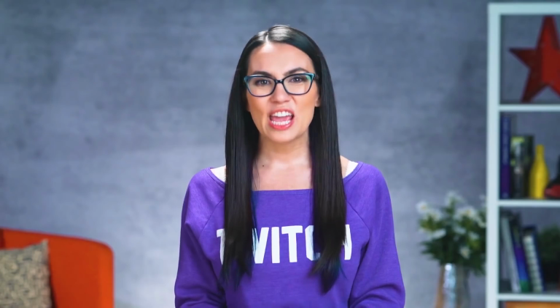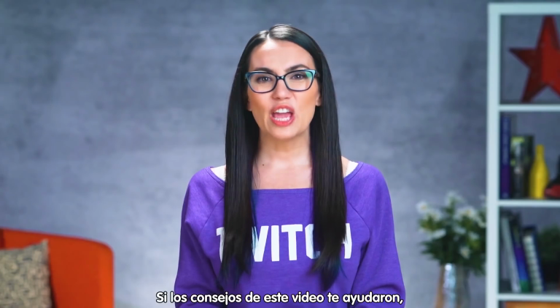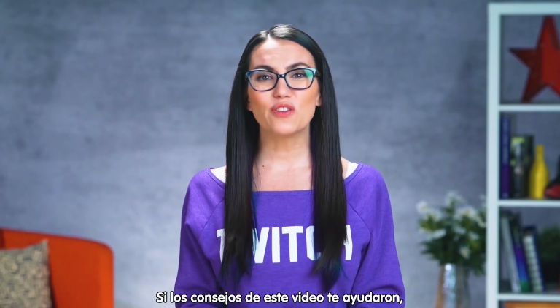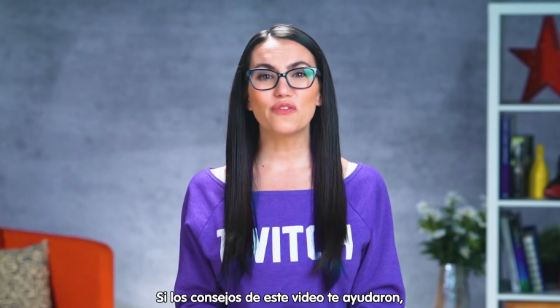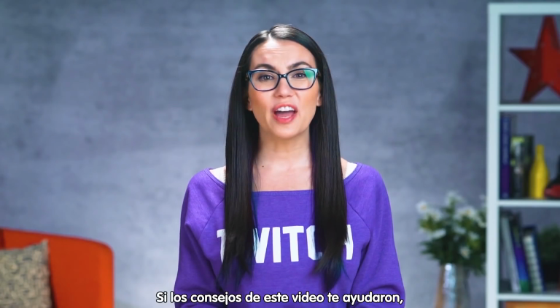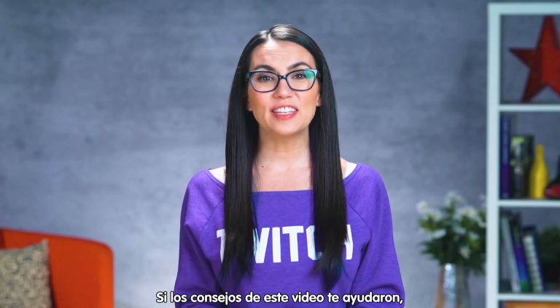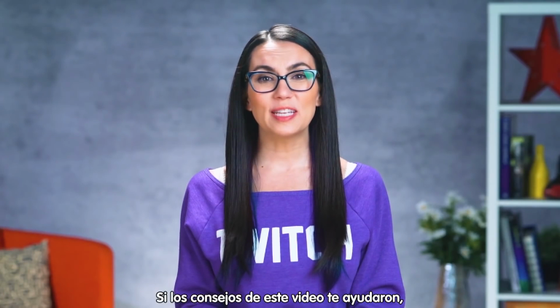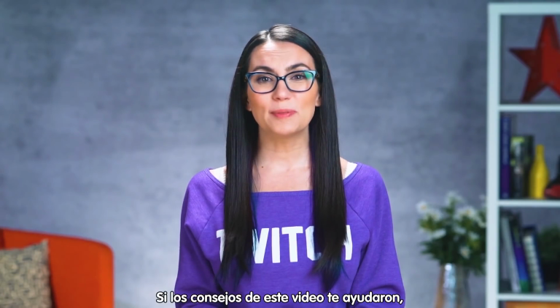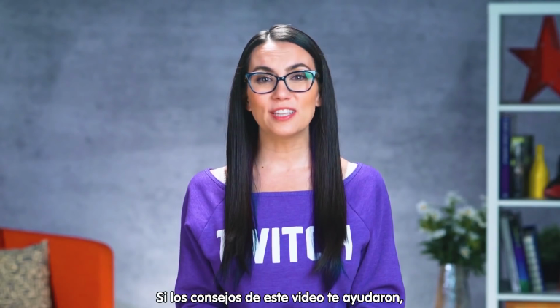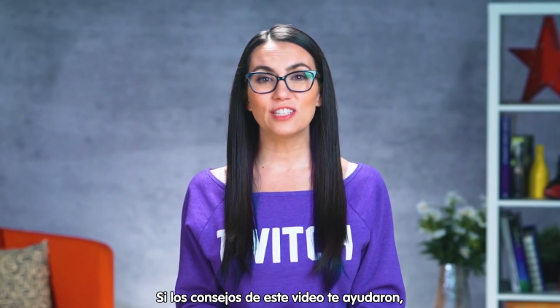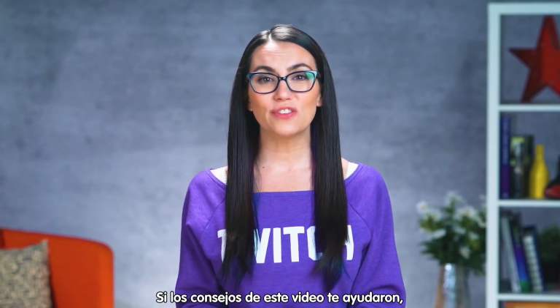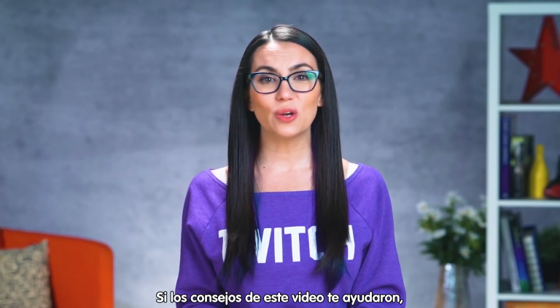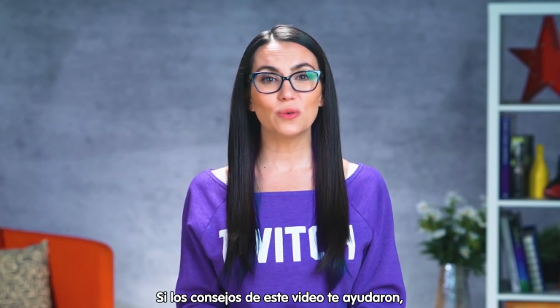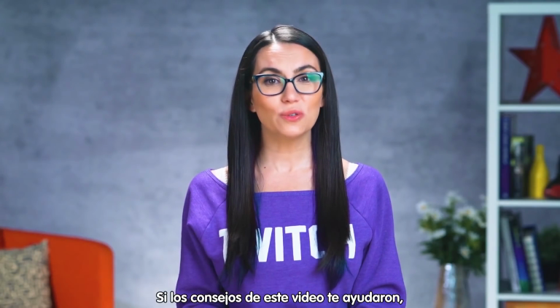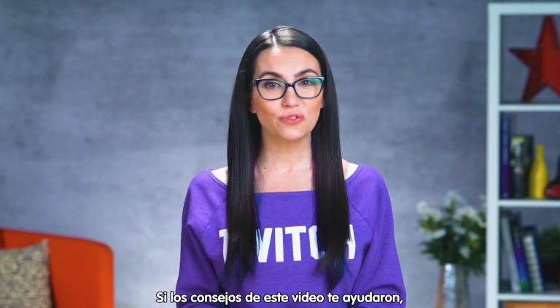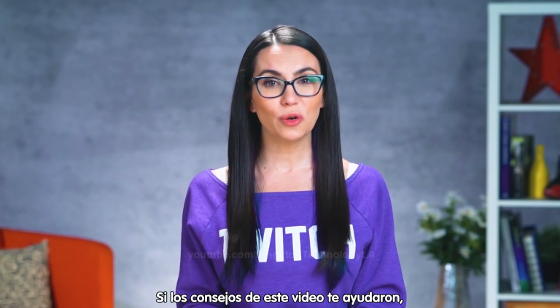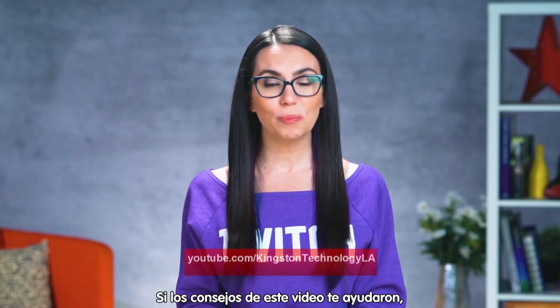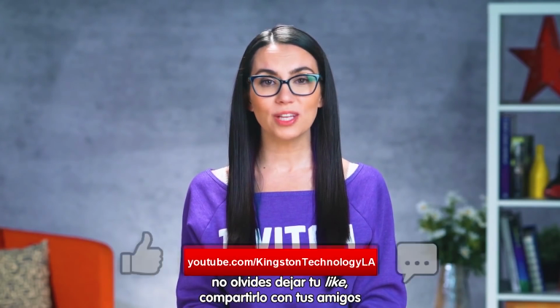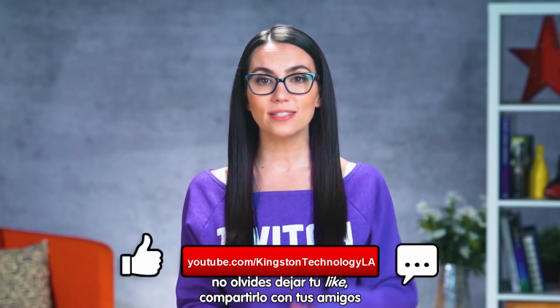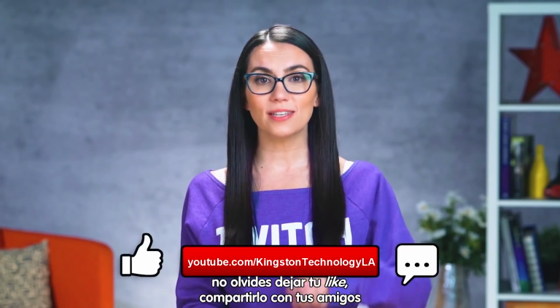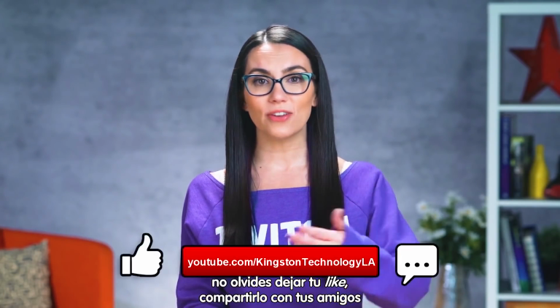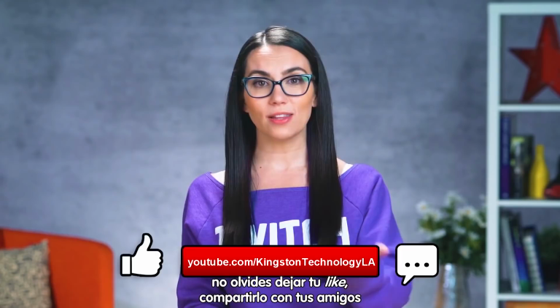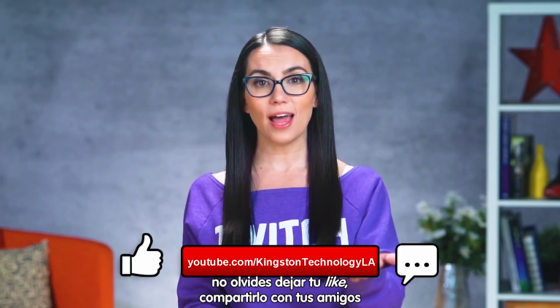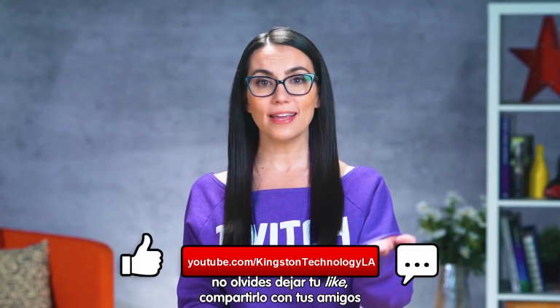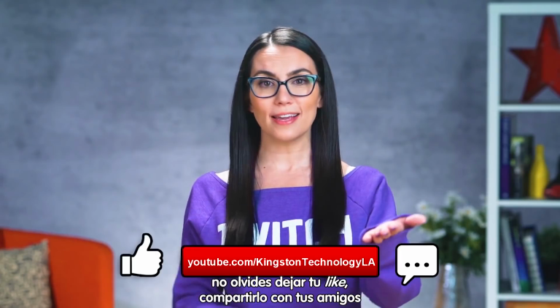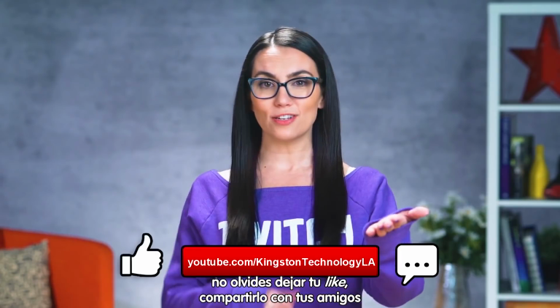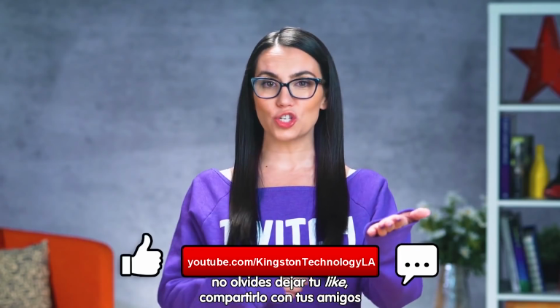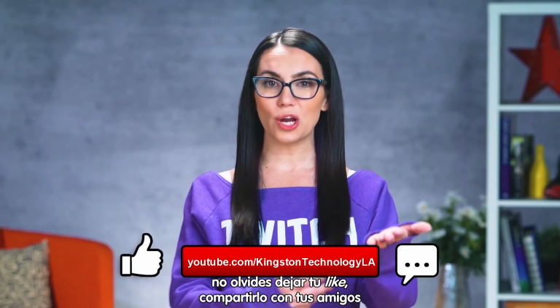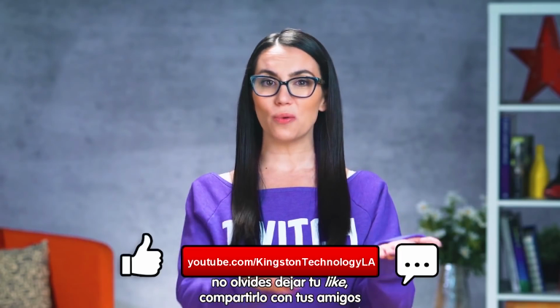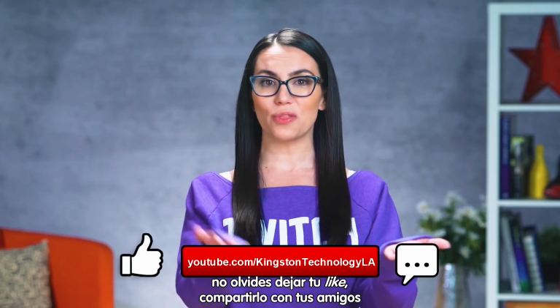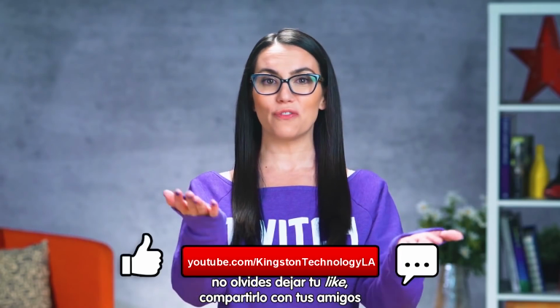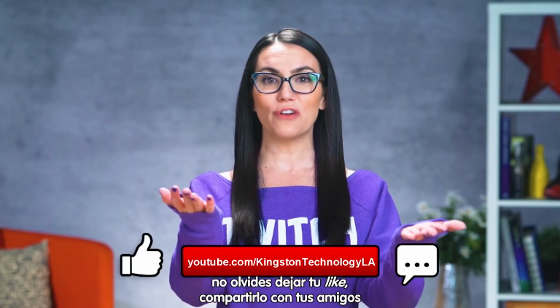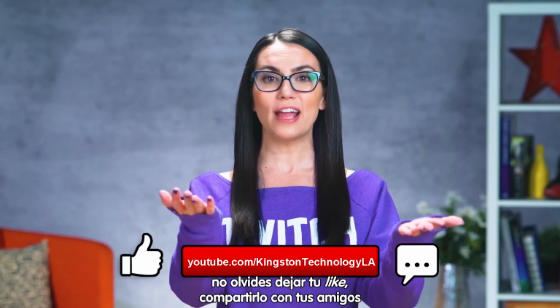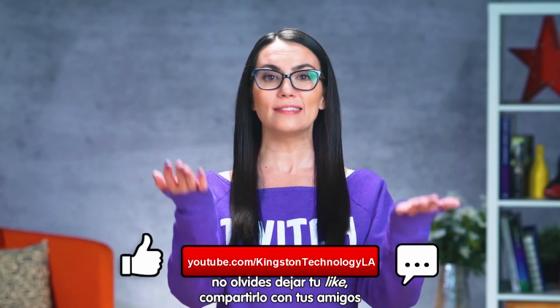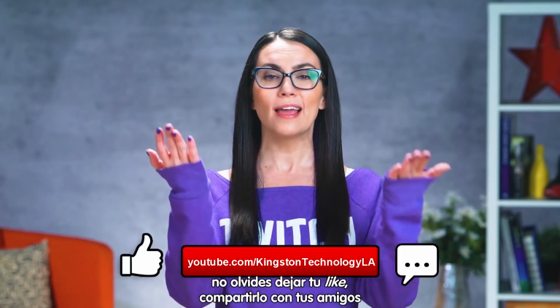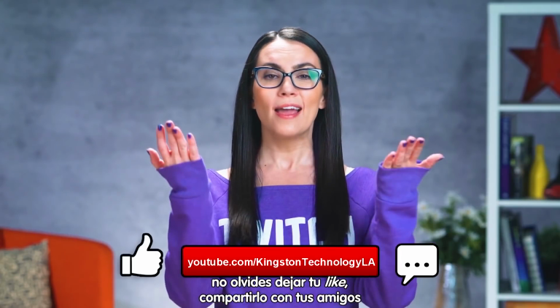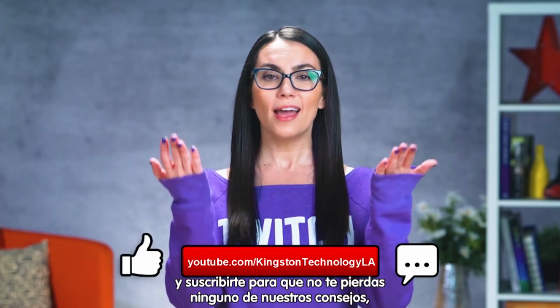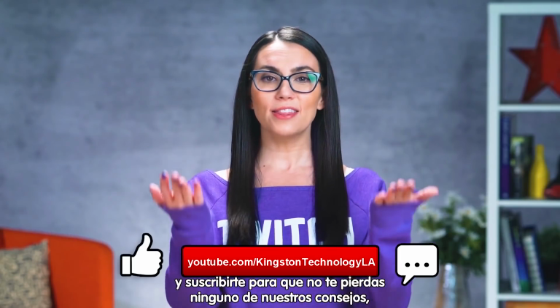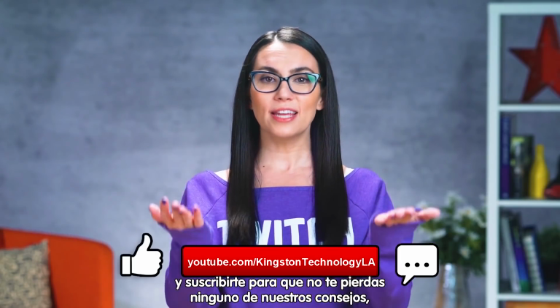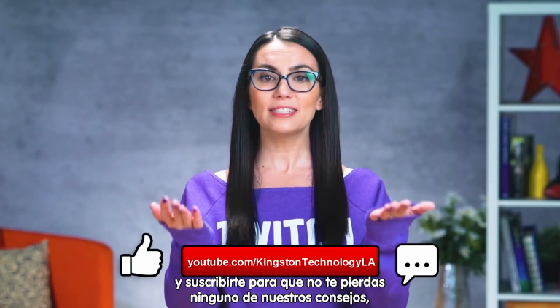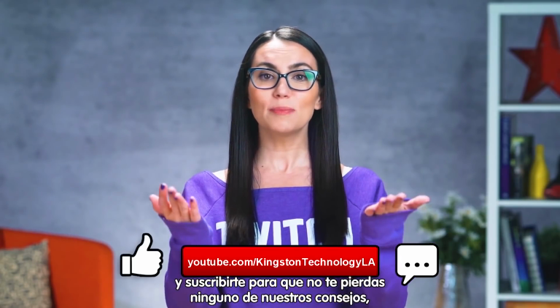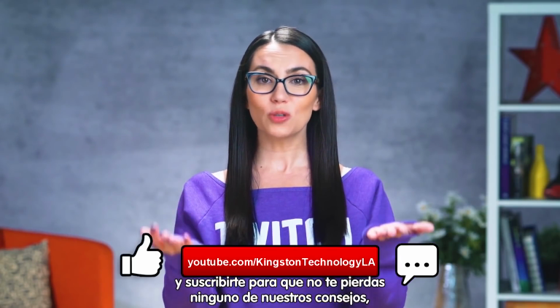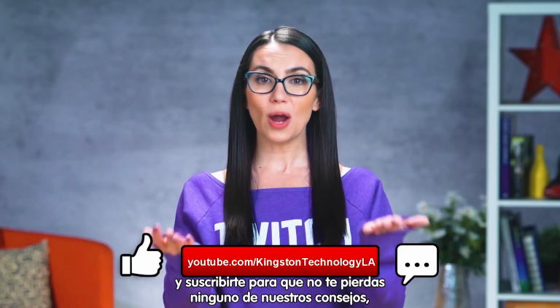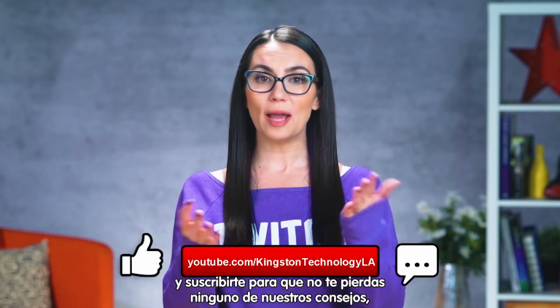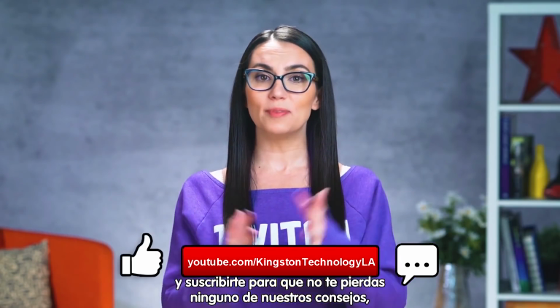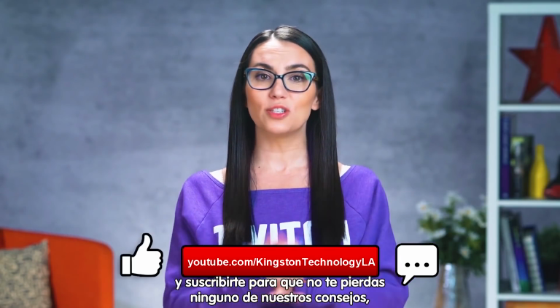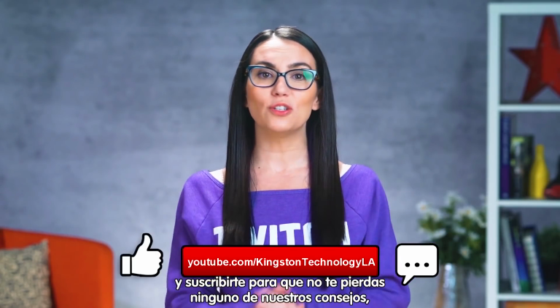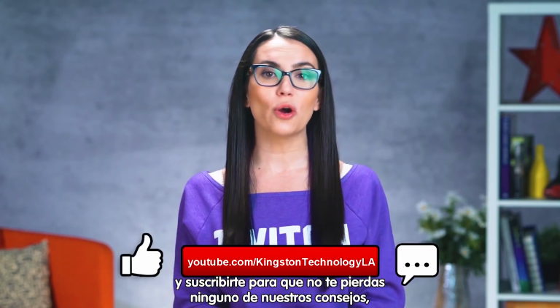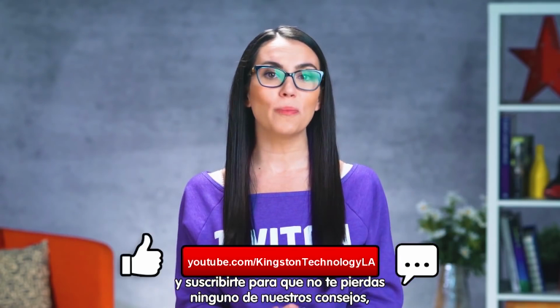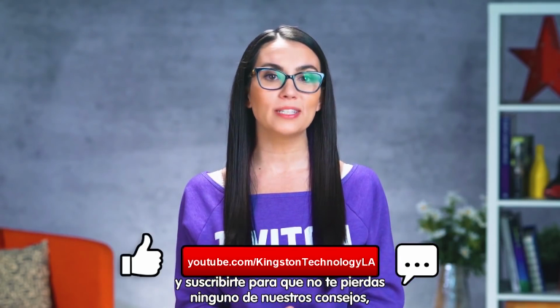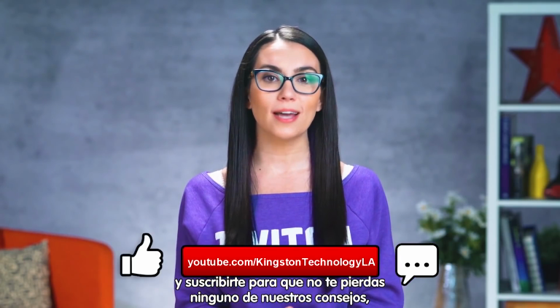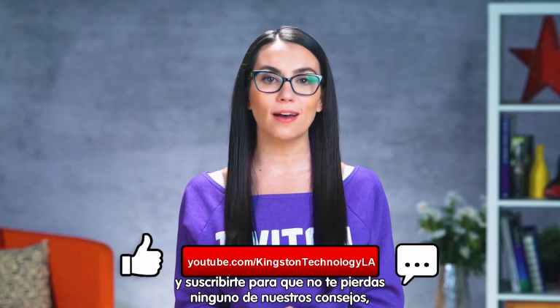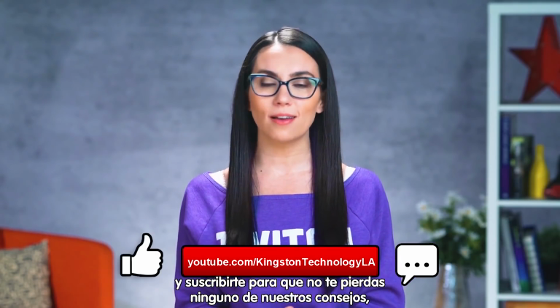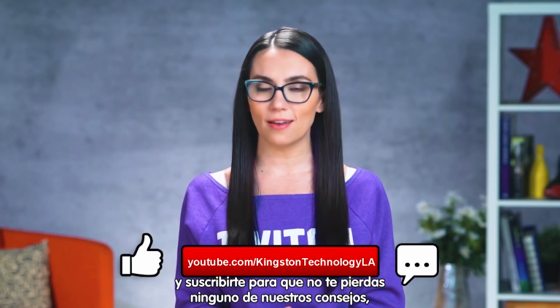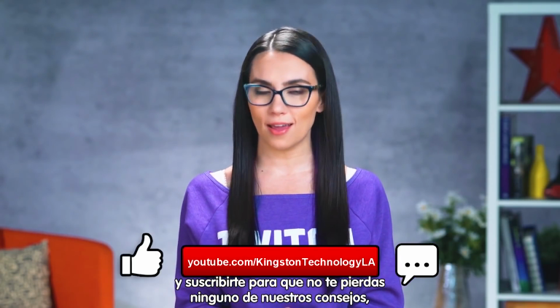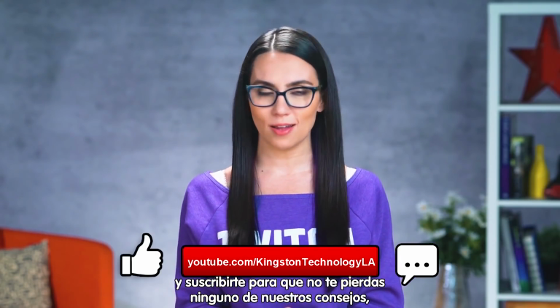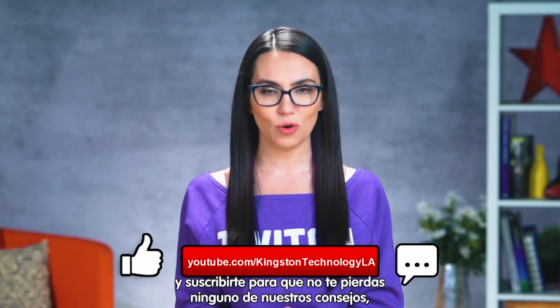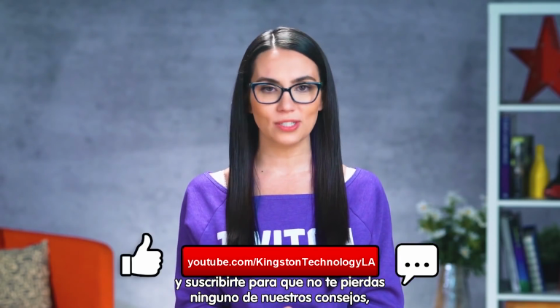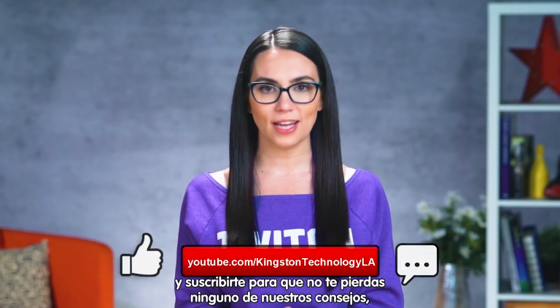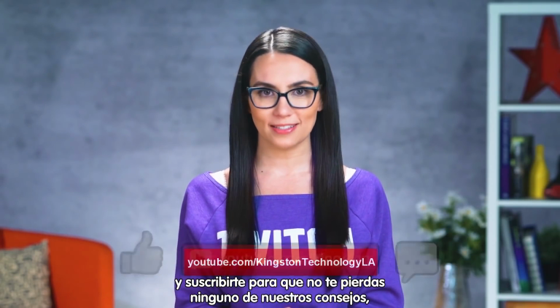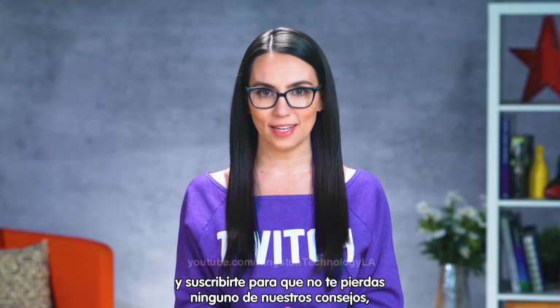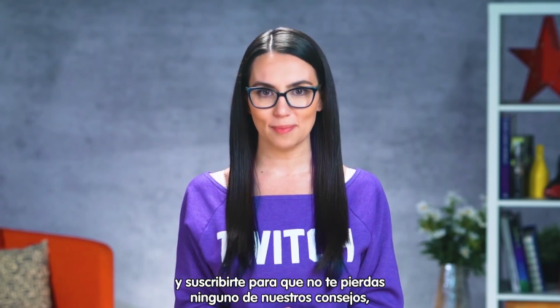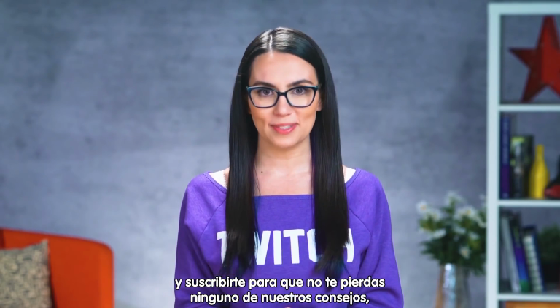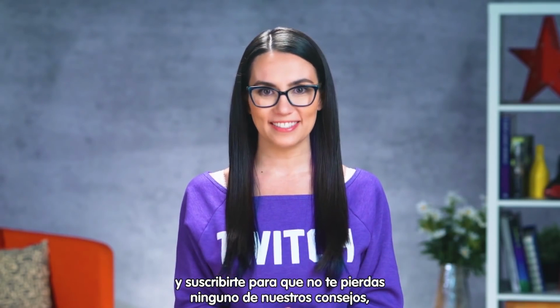If you find the tips in this video useful, please give it a like and share it with your friends, and then subscribe so you don't miss out on any more tech tips.